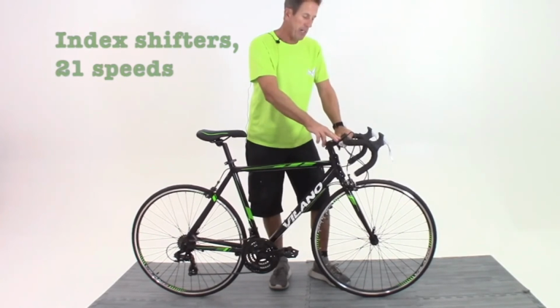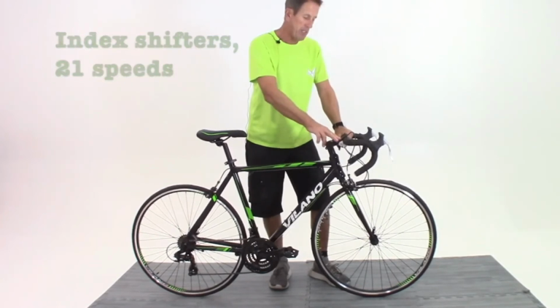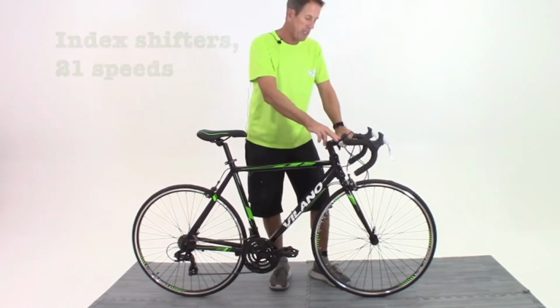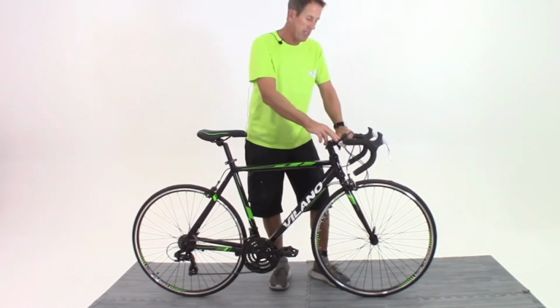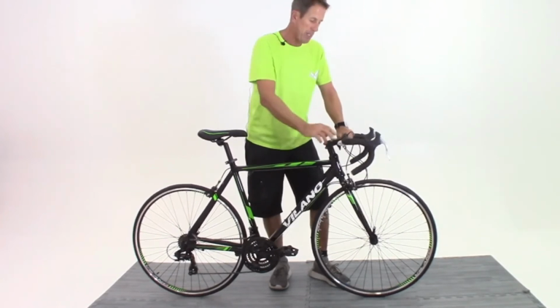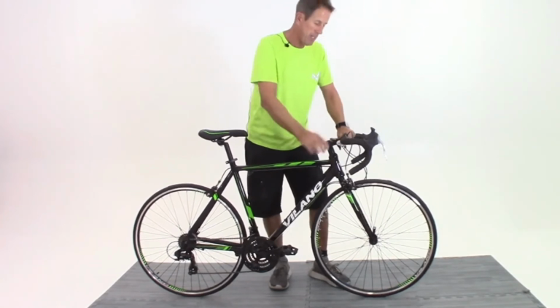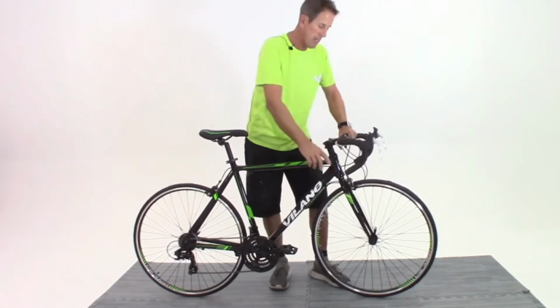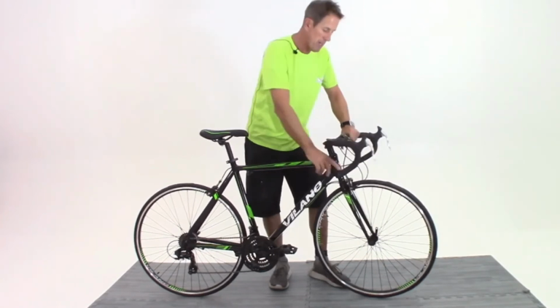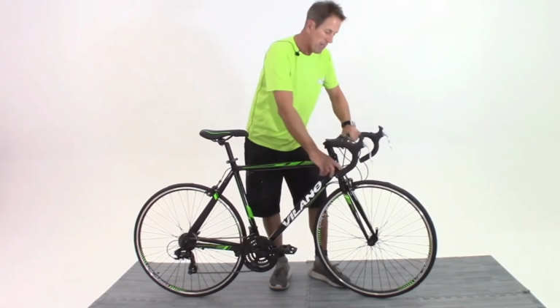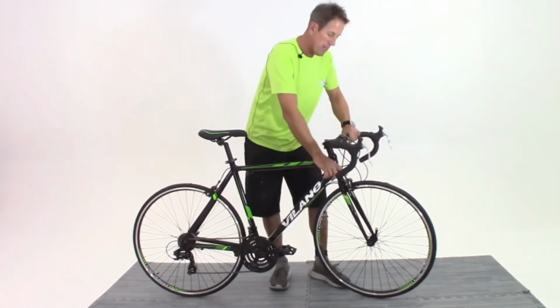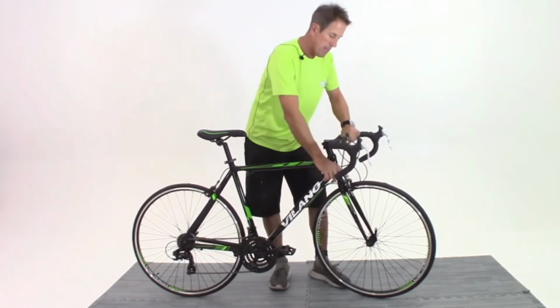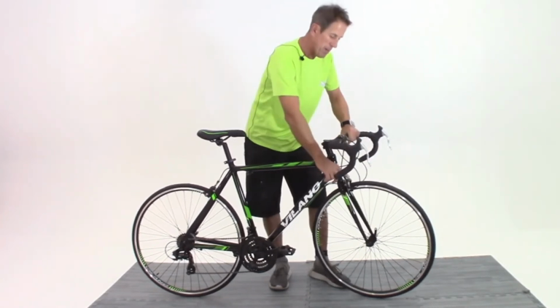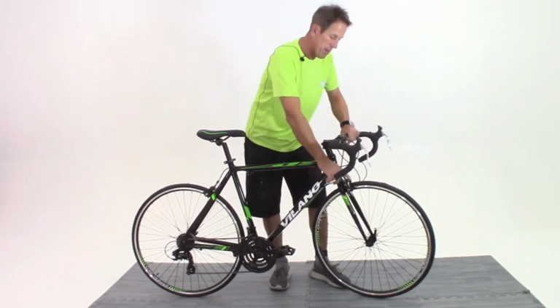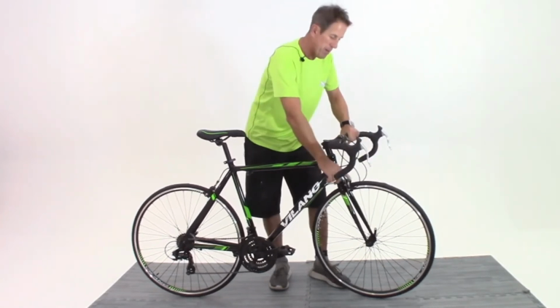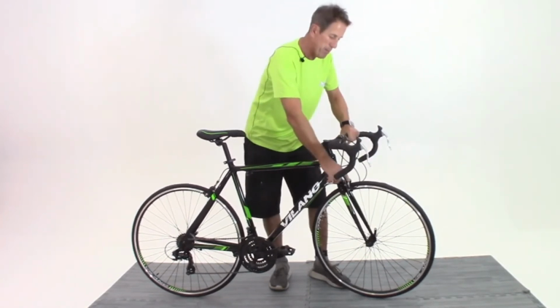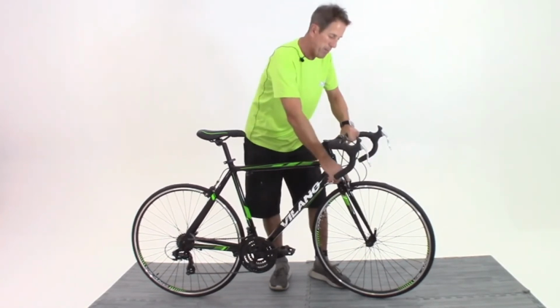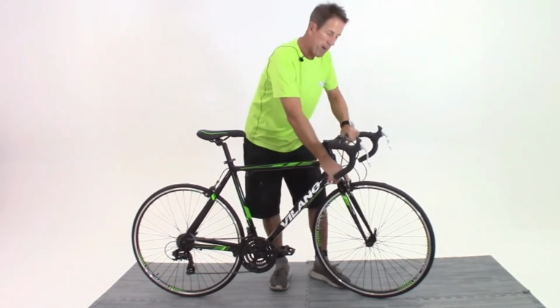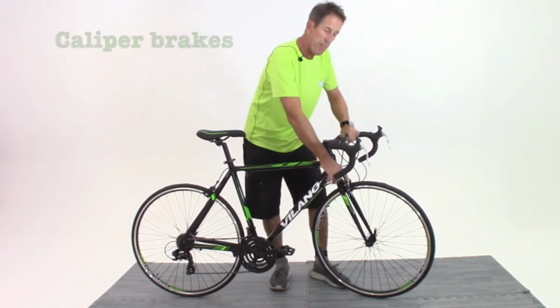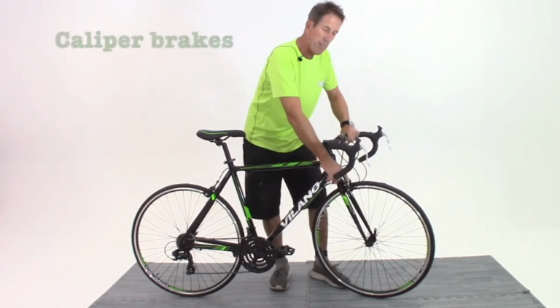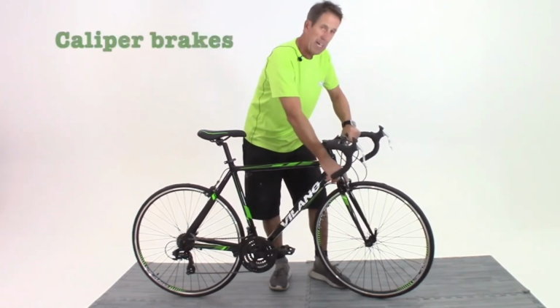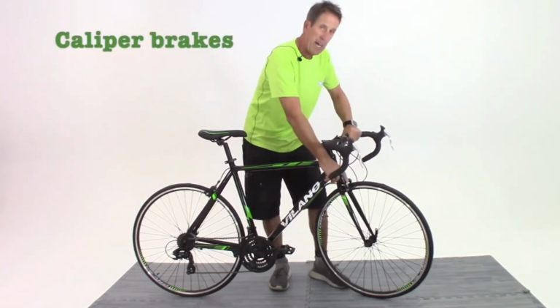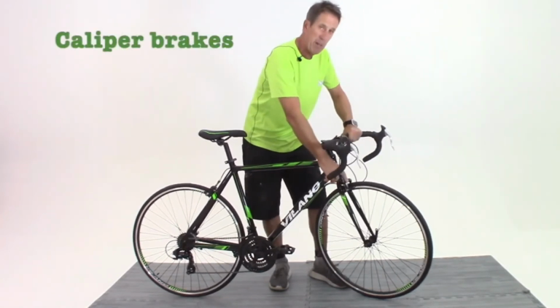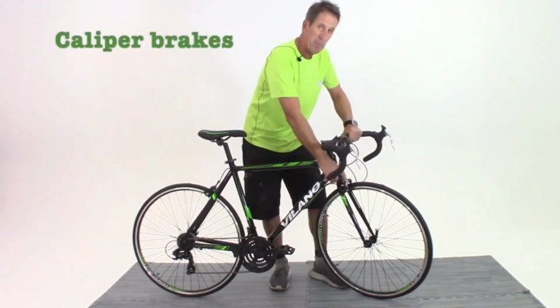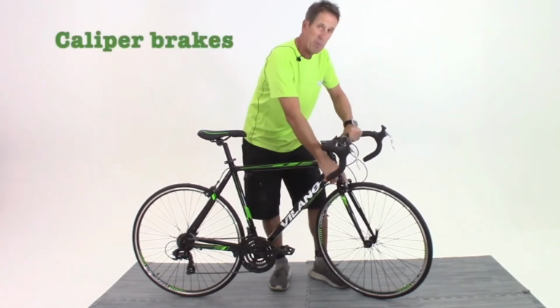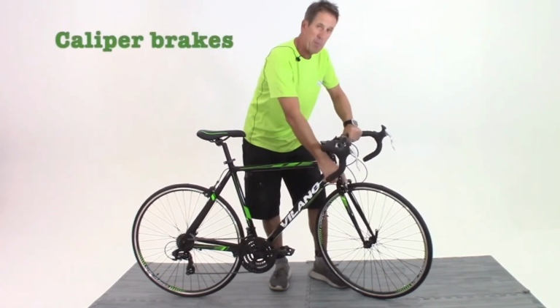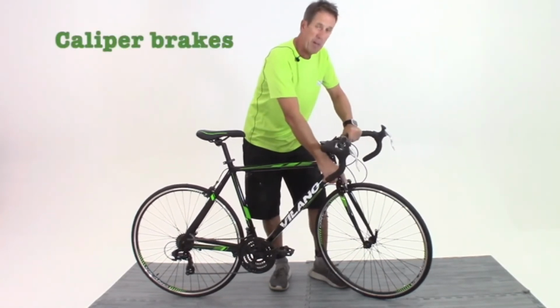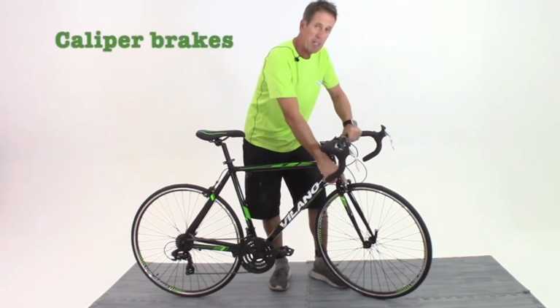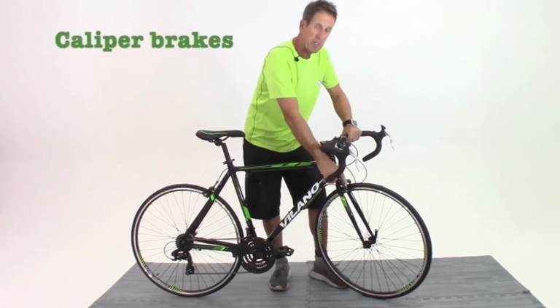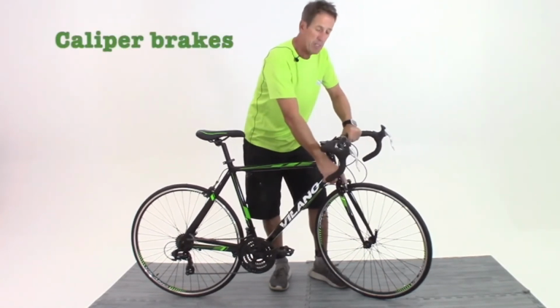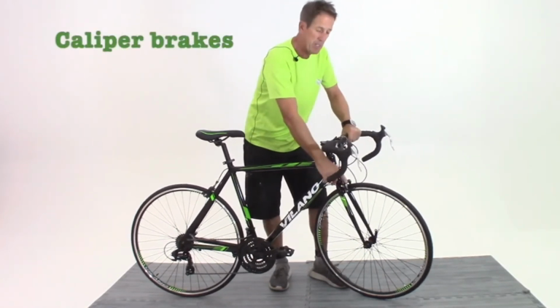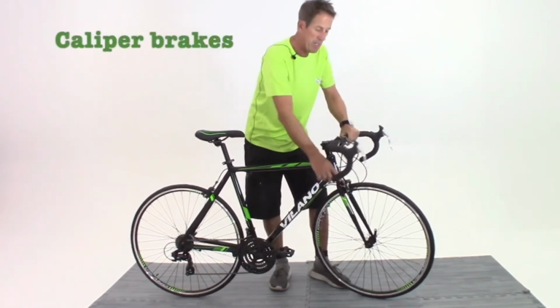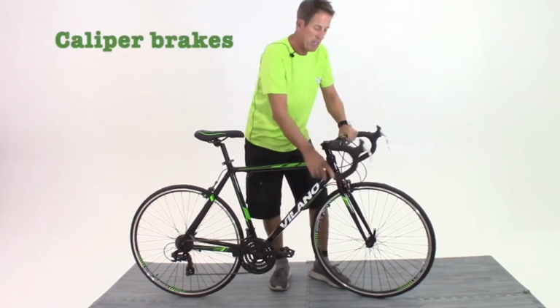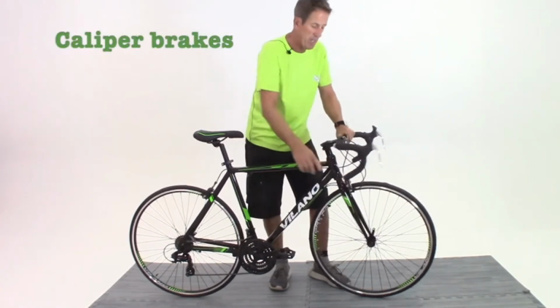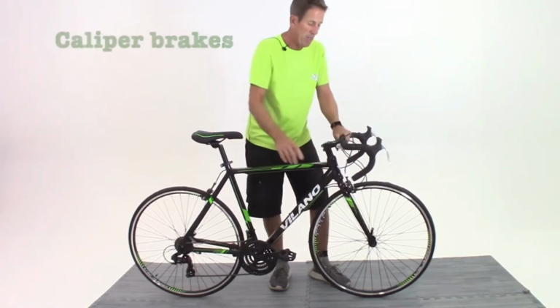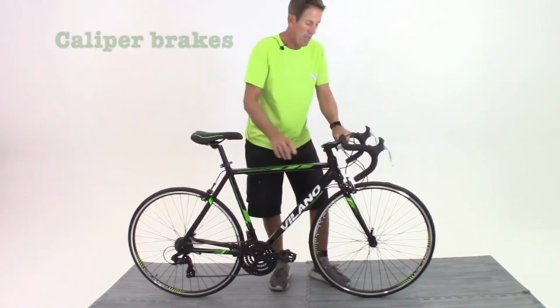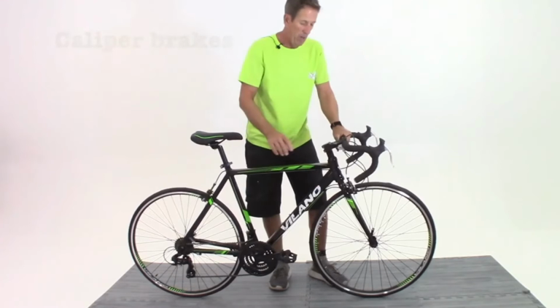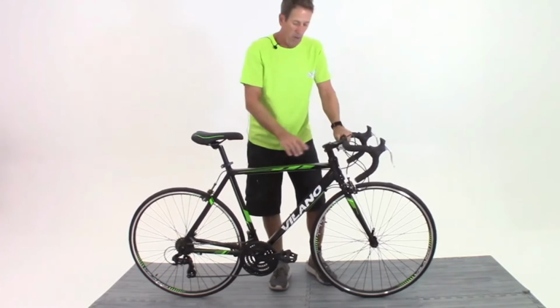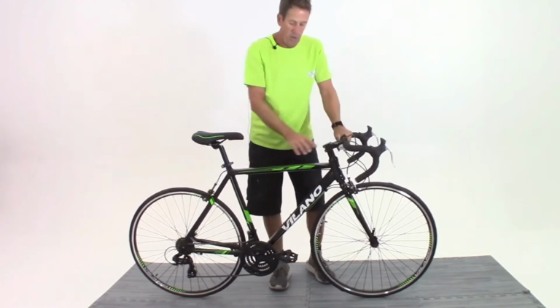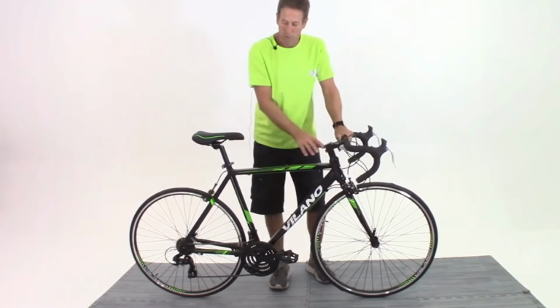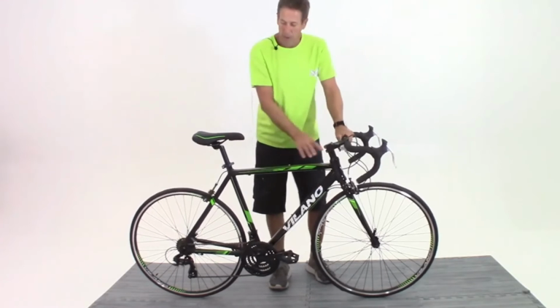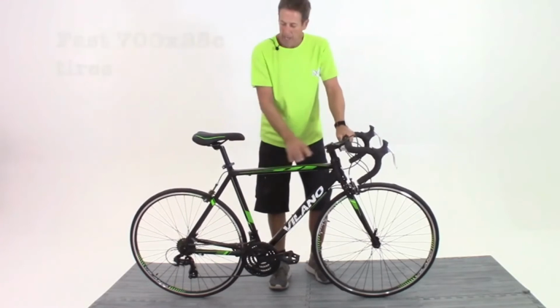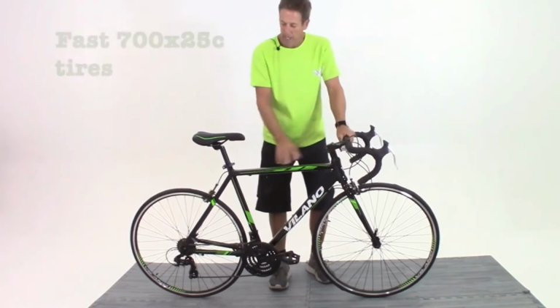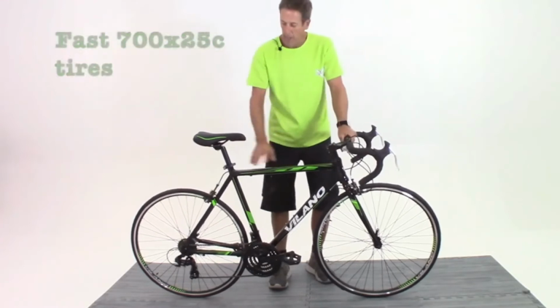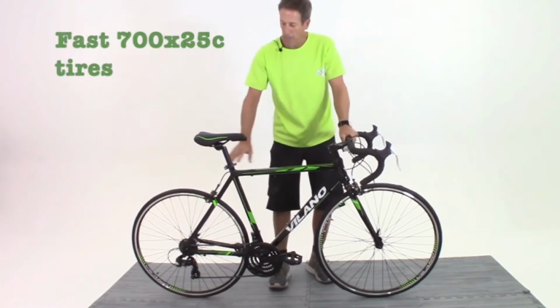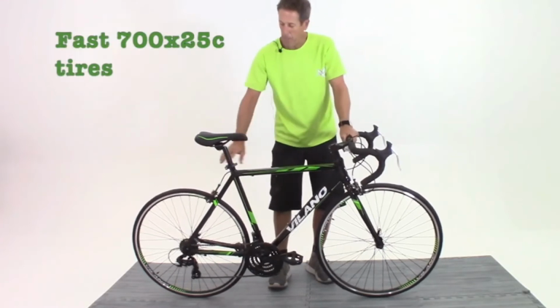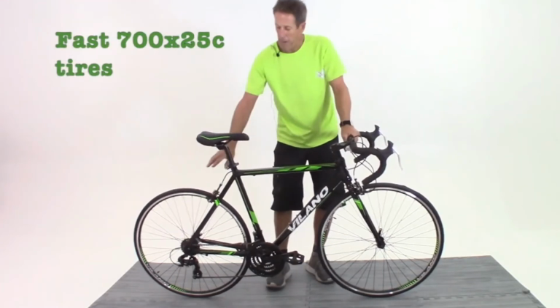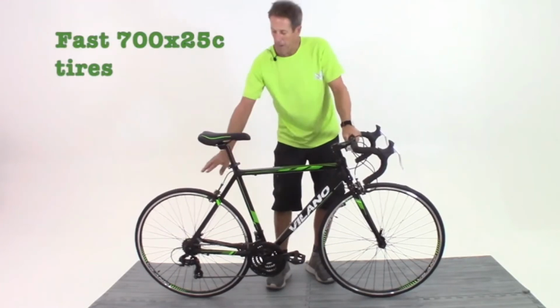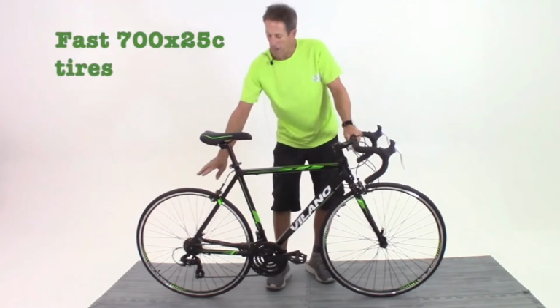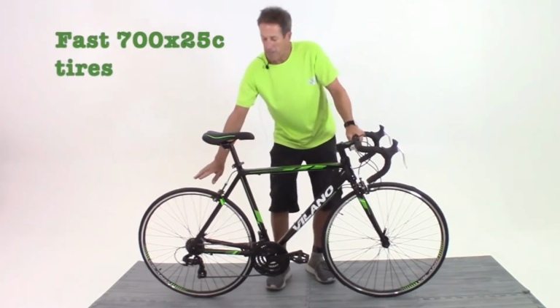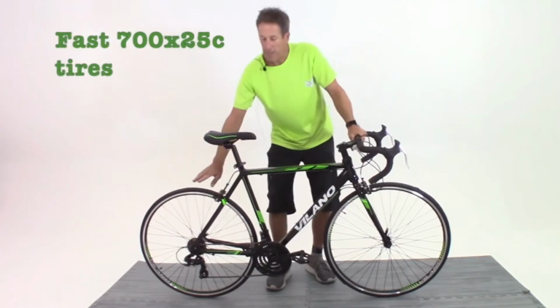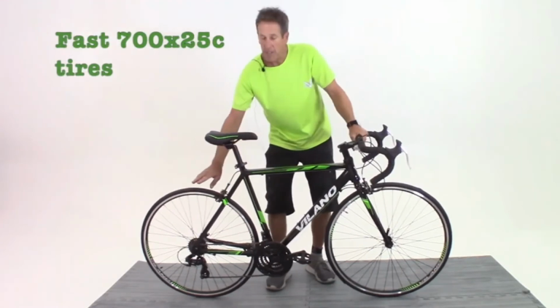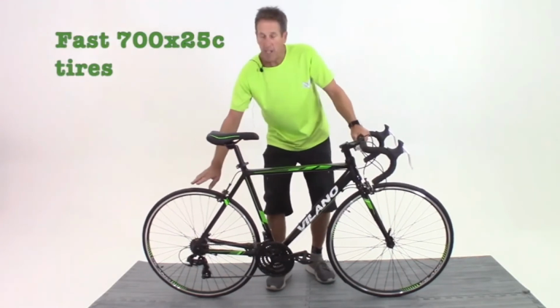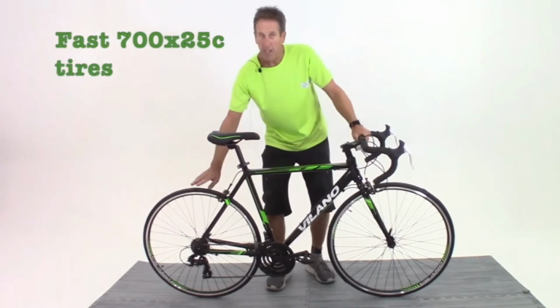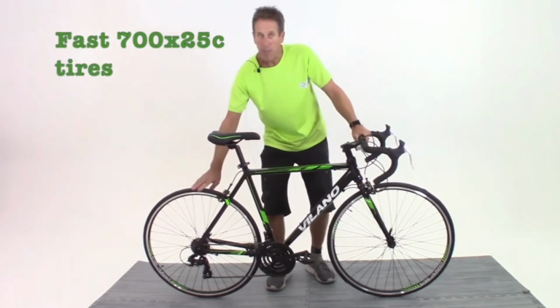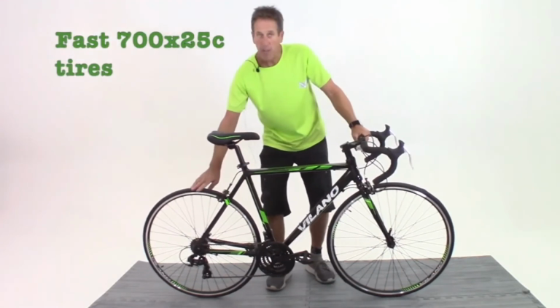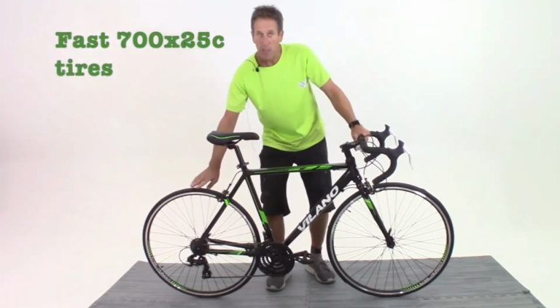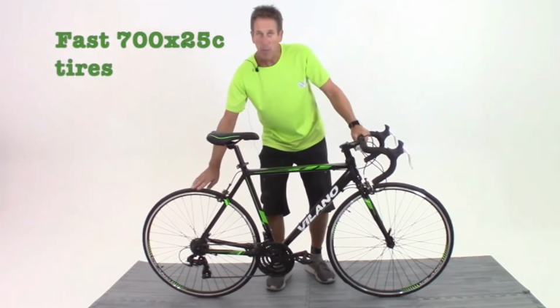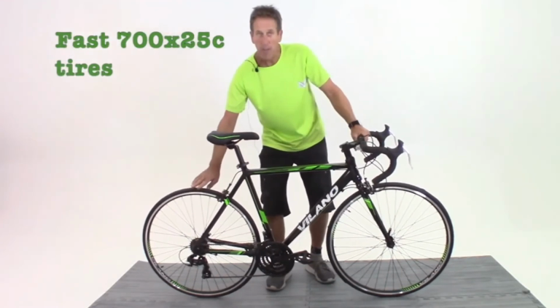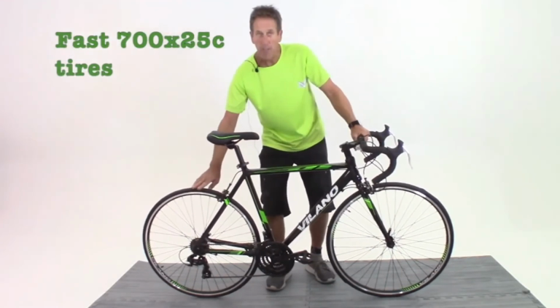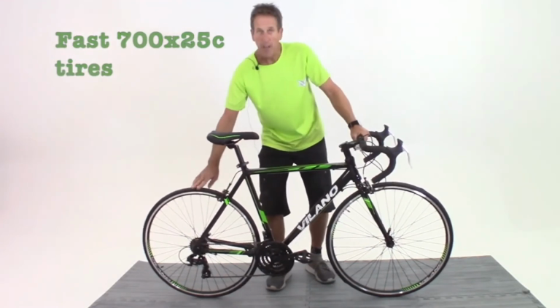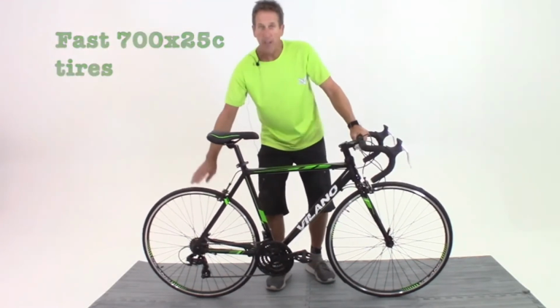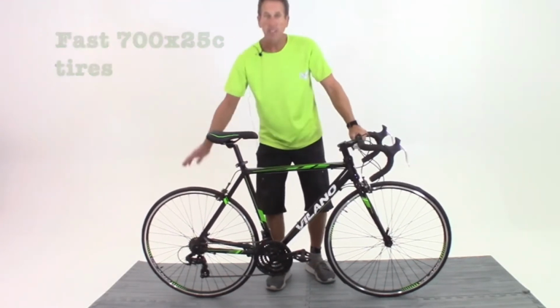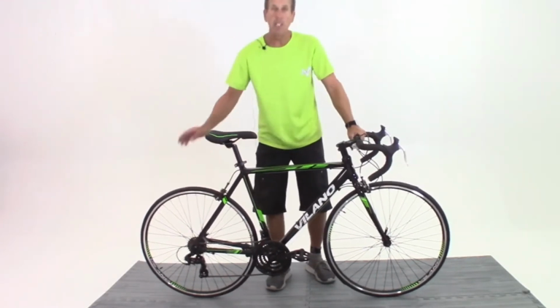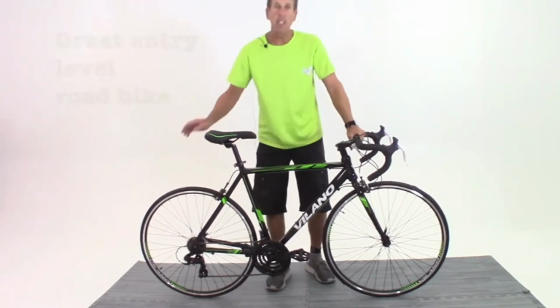It has mount points on the frame for a water bottle cage and it makes an excellent commuter. The Volano R2 Road Bike is a perfect bike for folks looking to get into cycling for health, exercise, or riding to work.